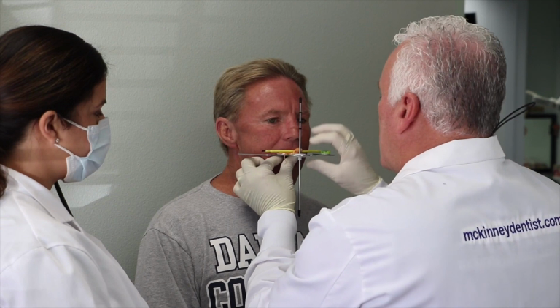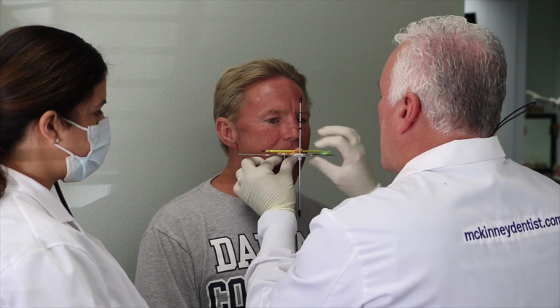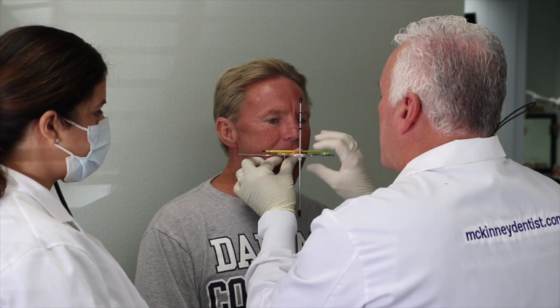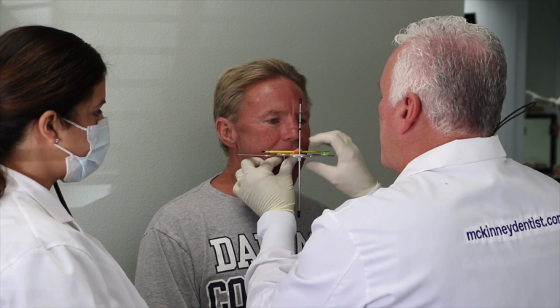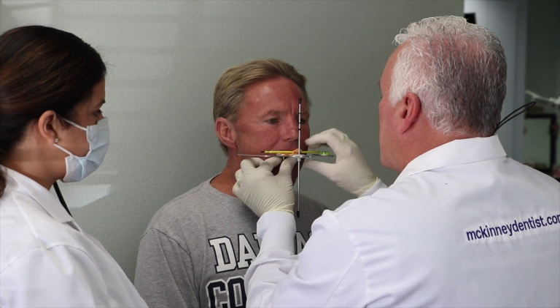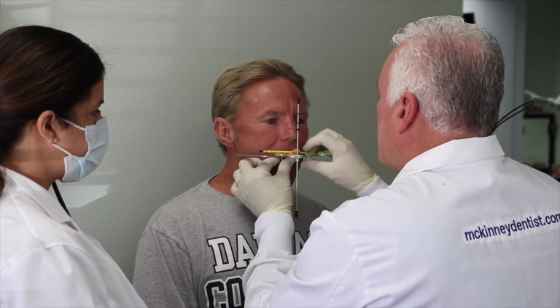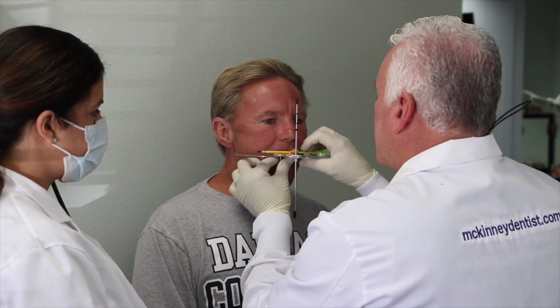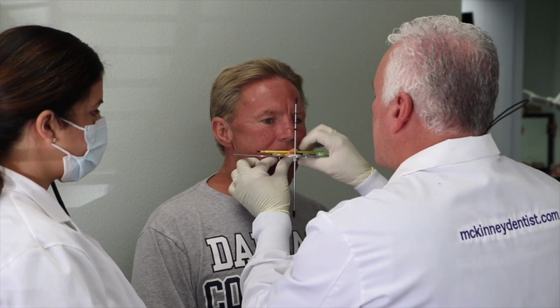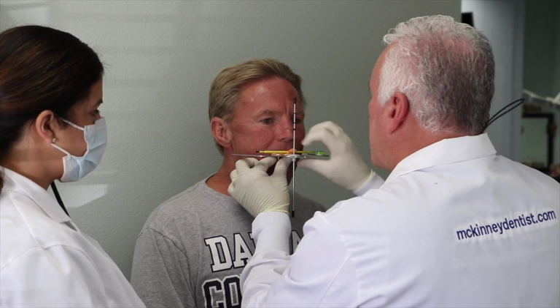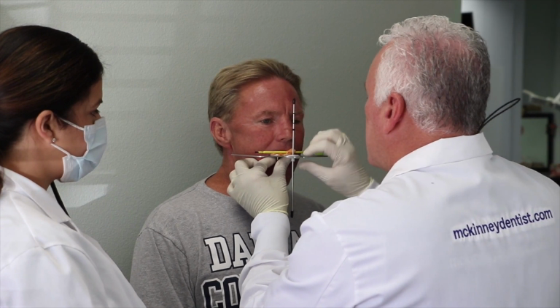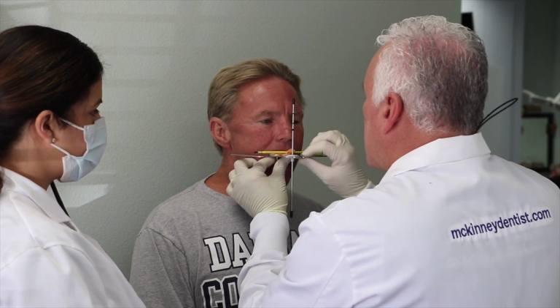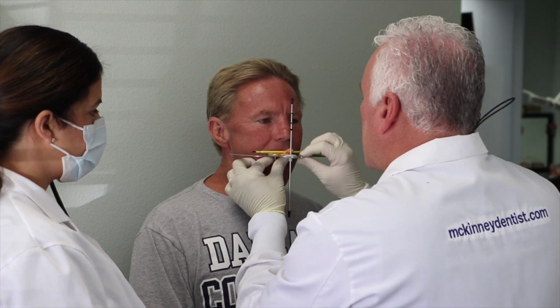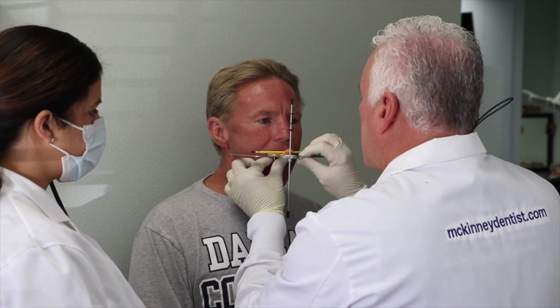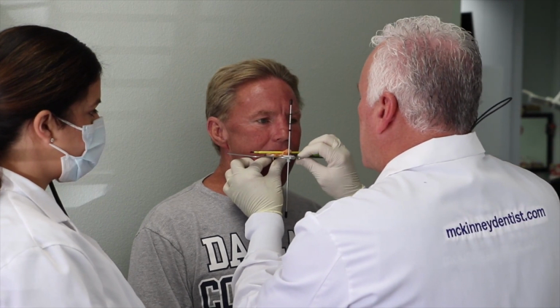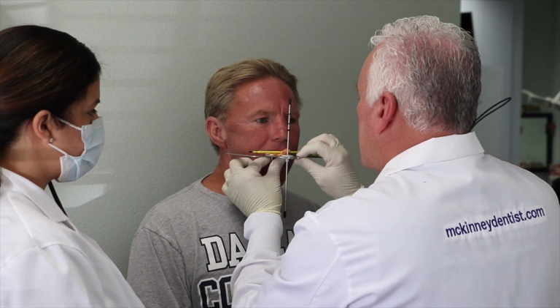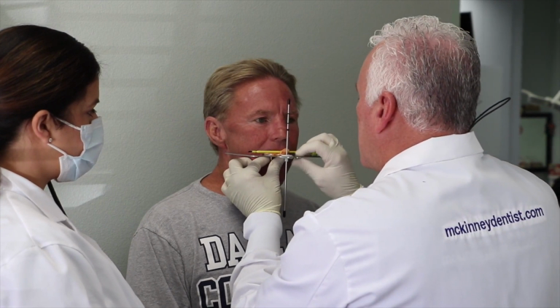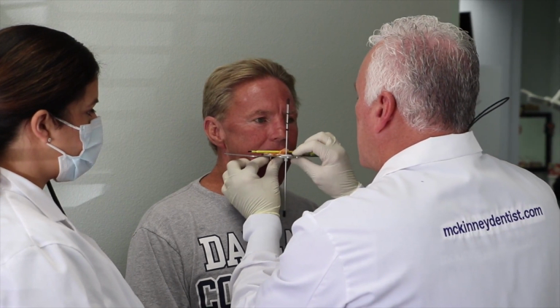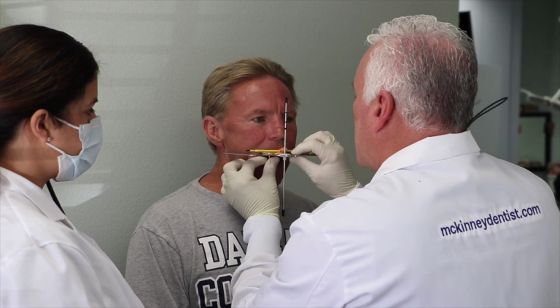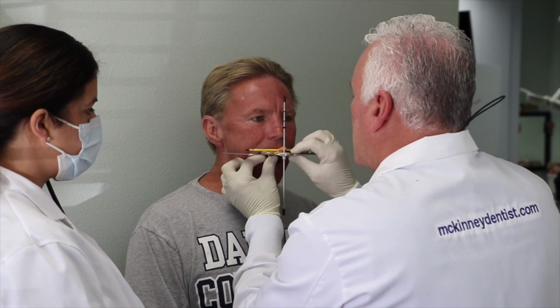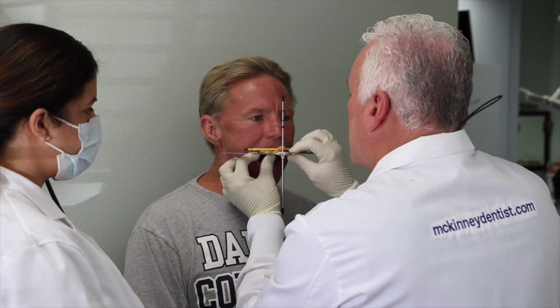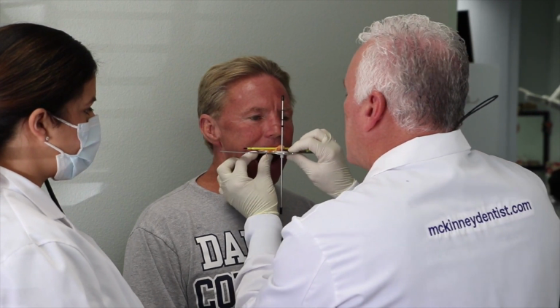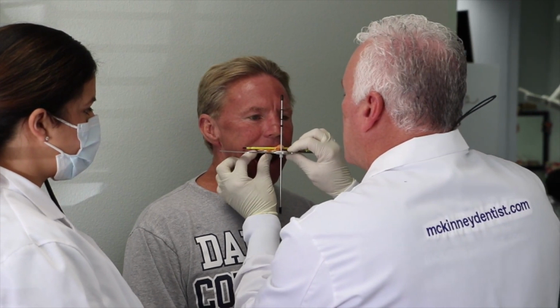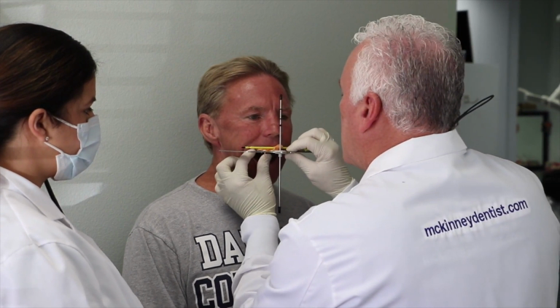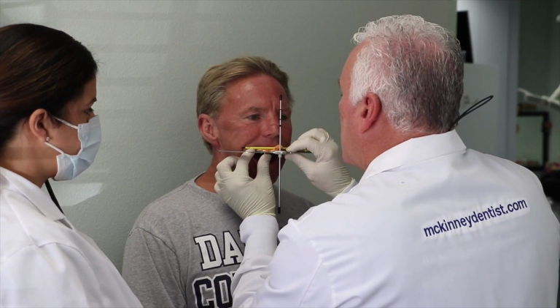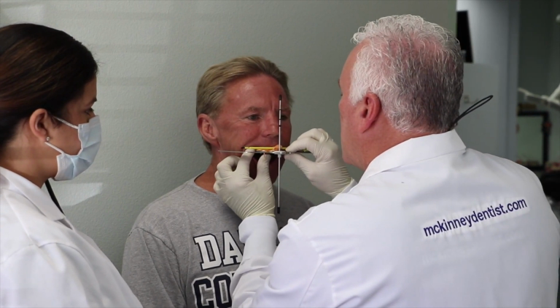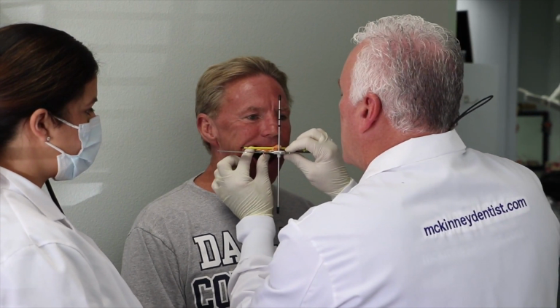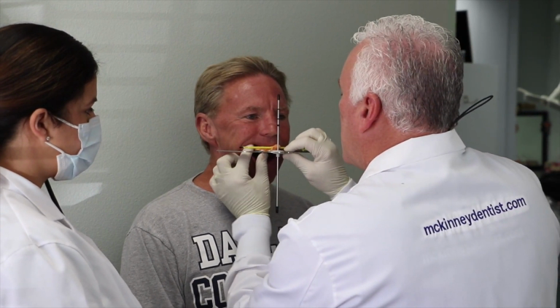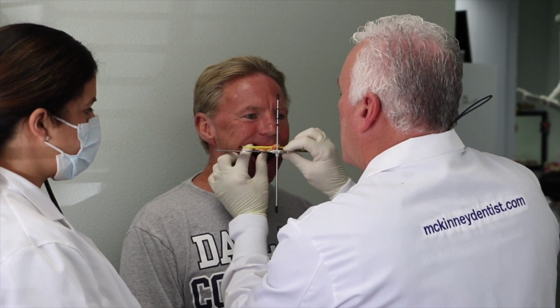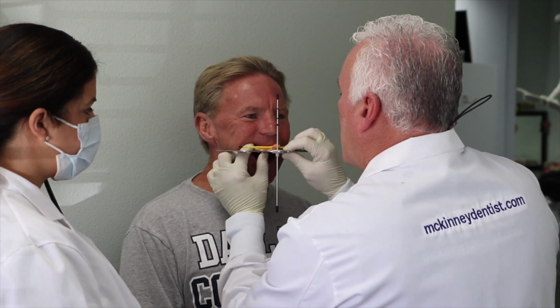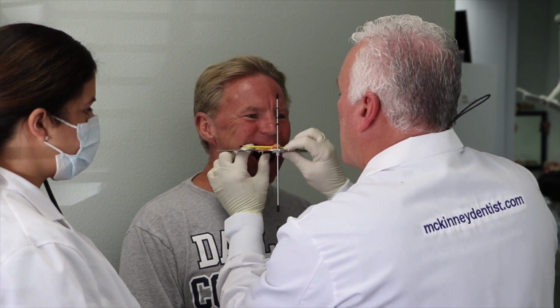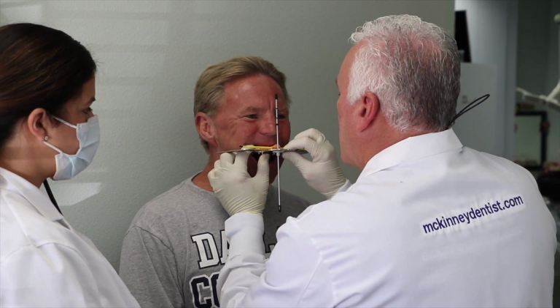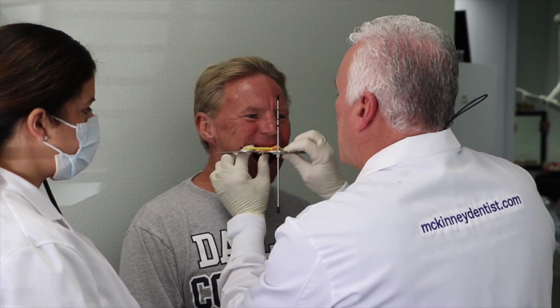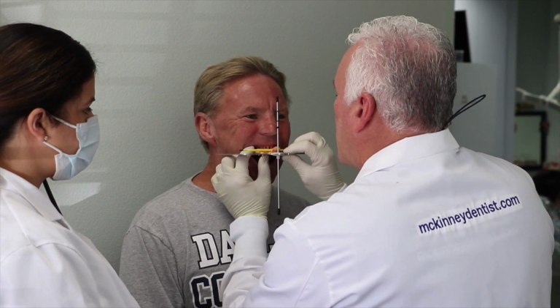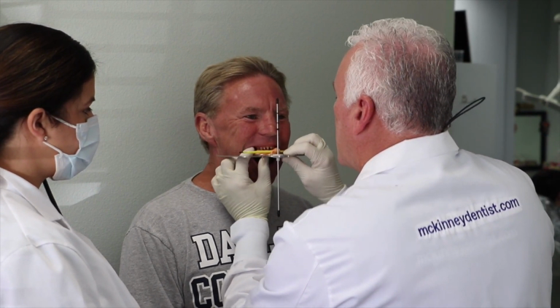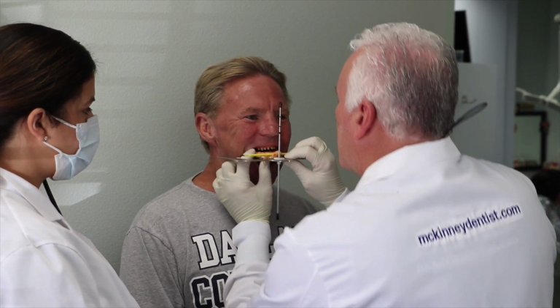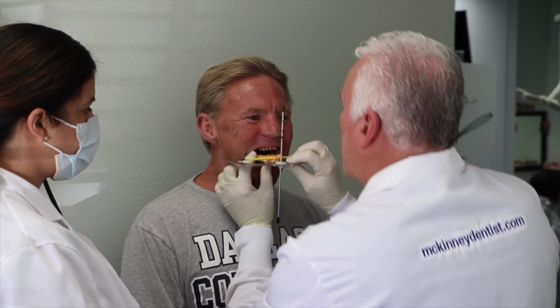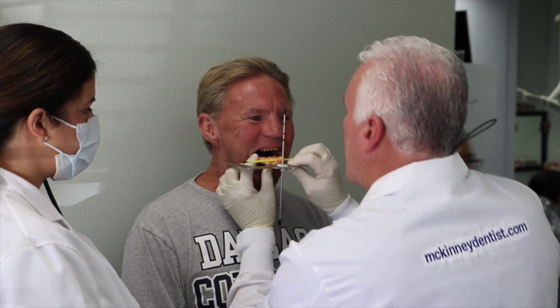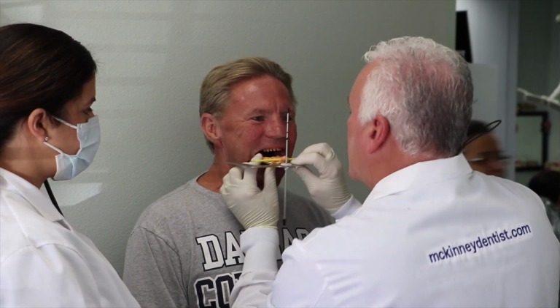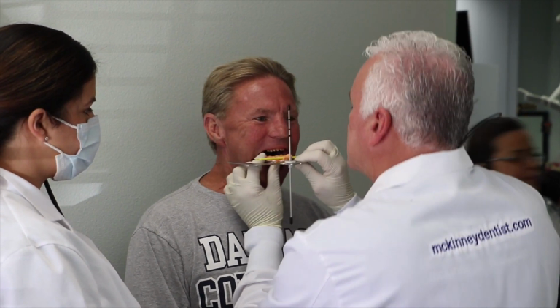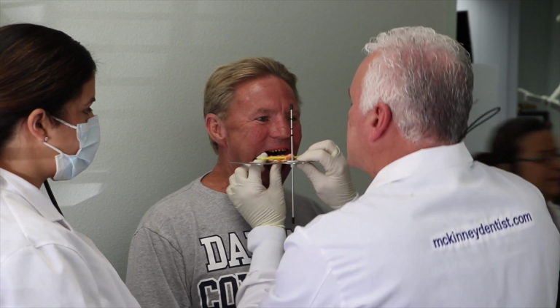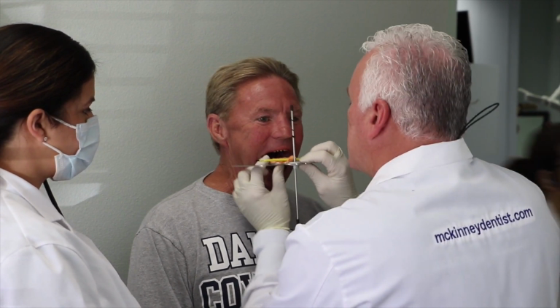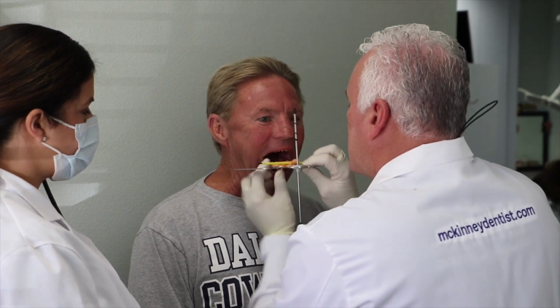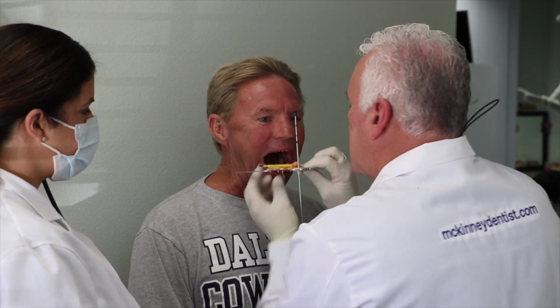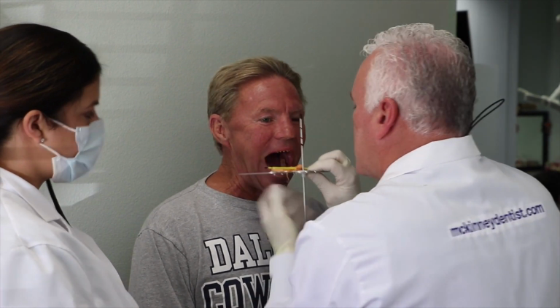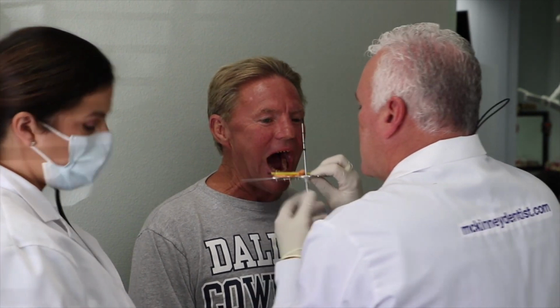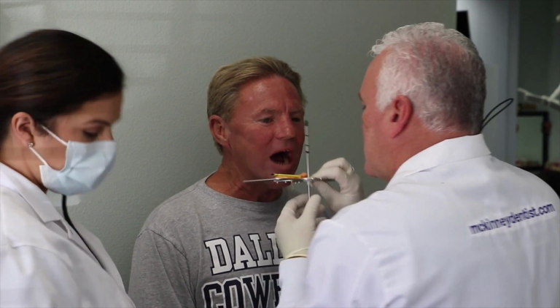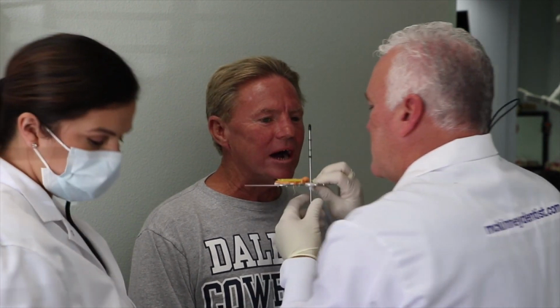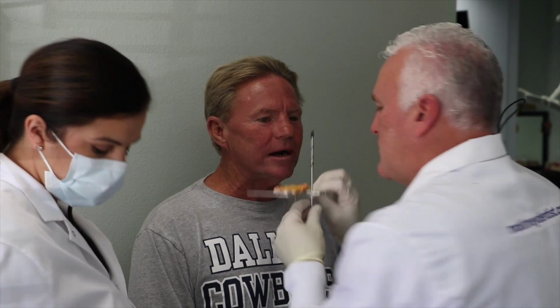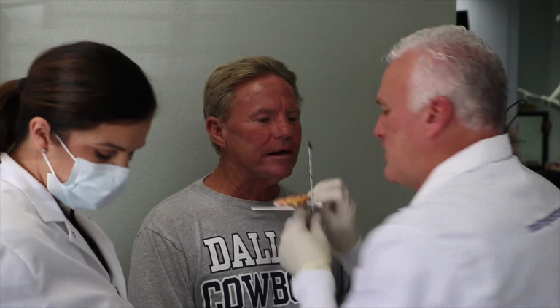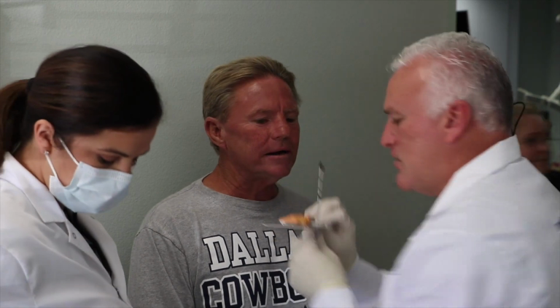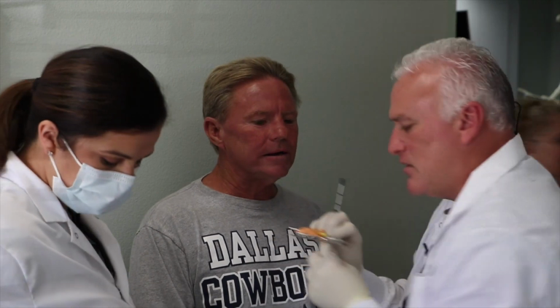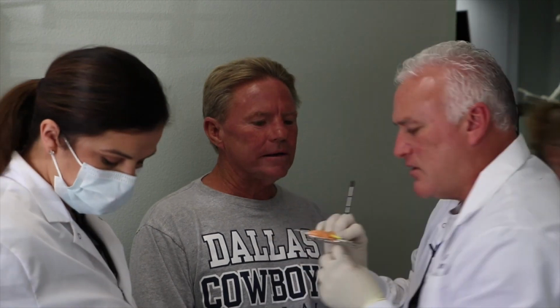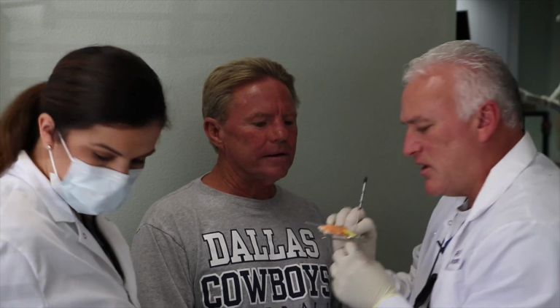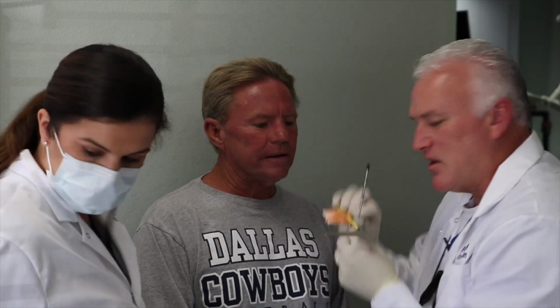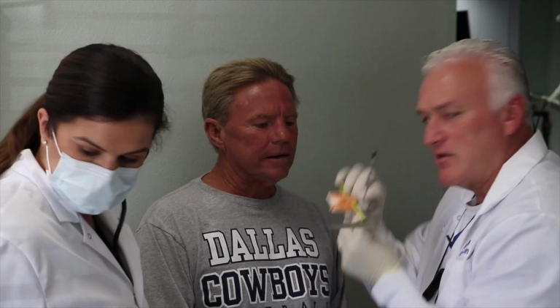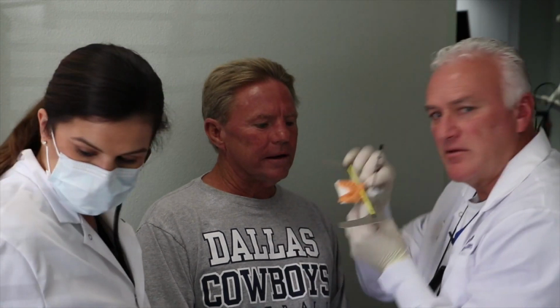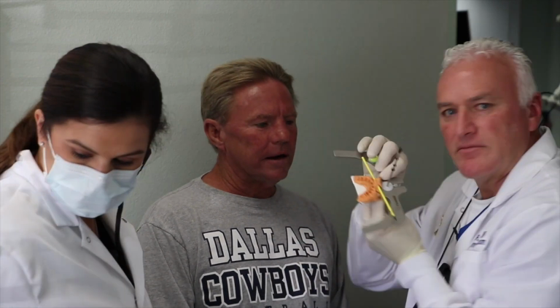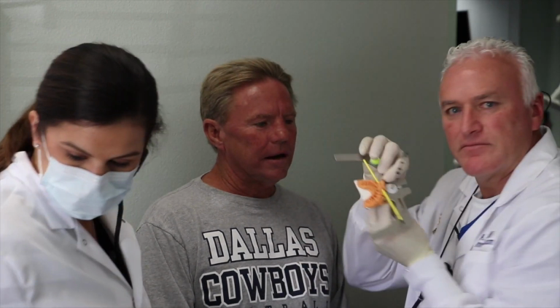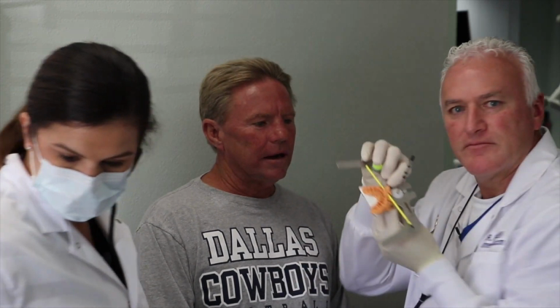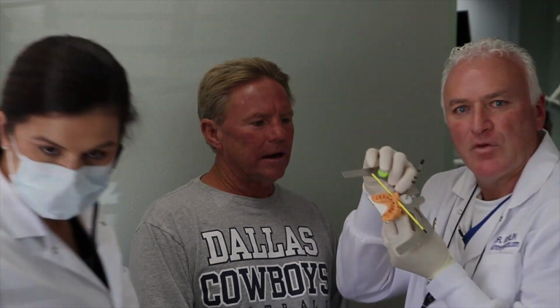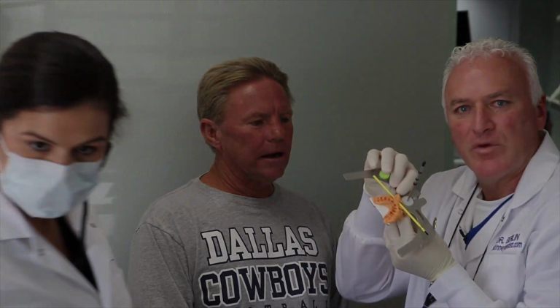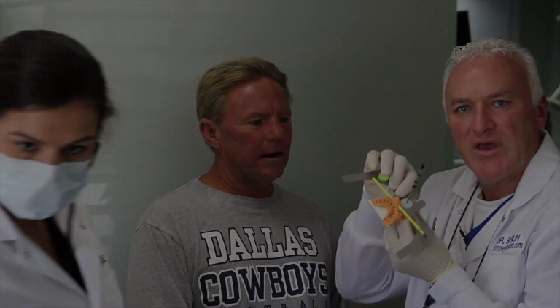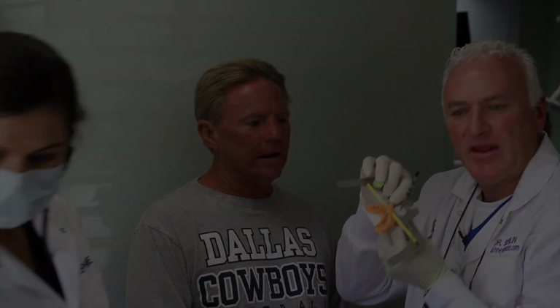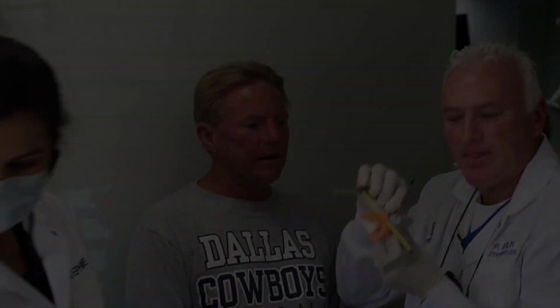I'm going to peel this out. Nice — and we got it.